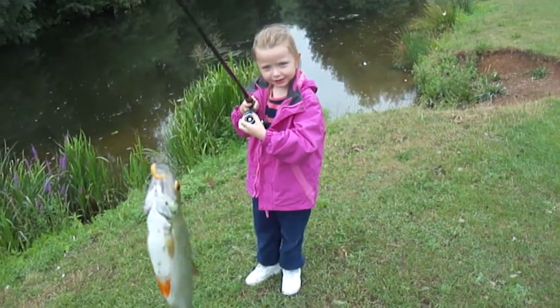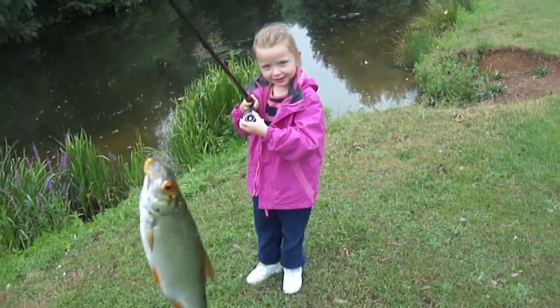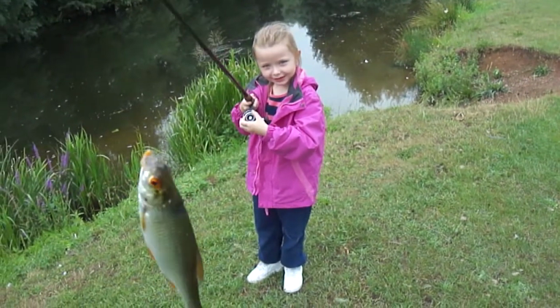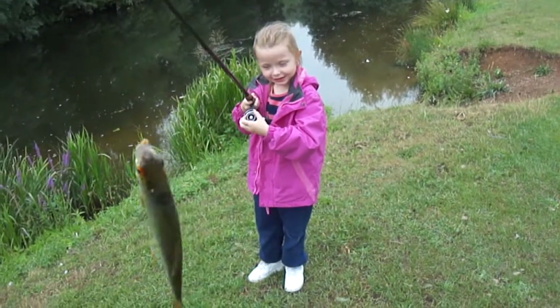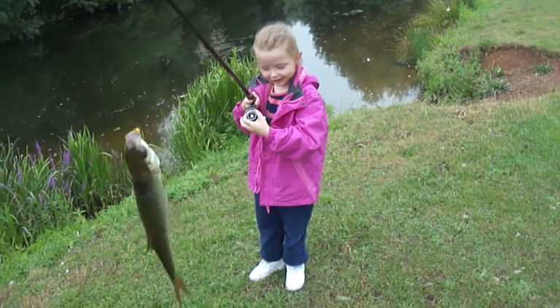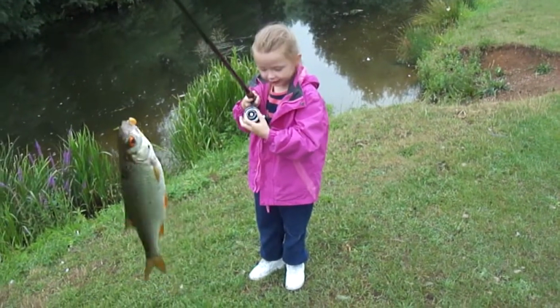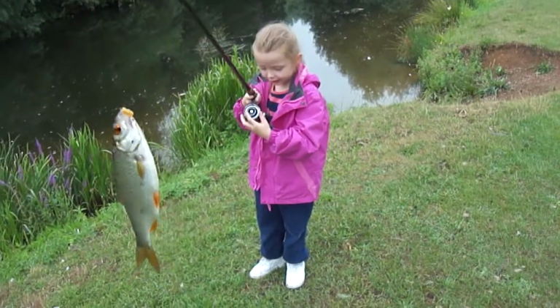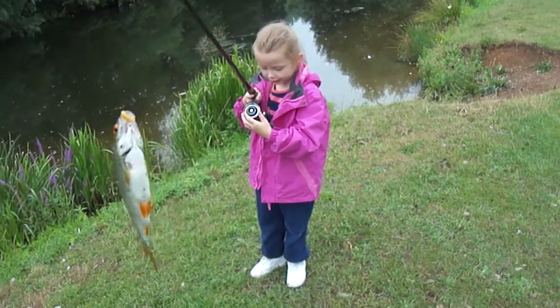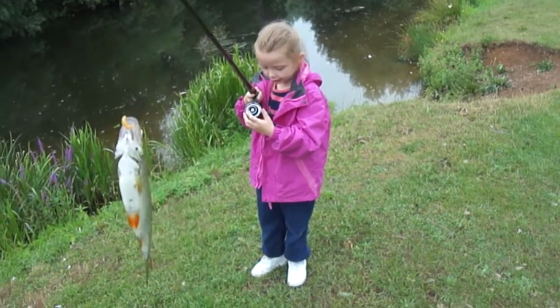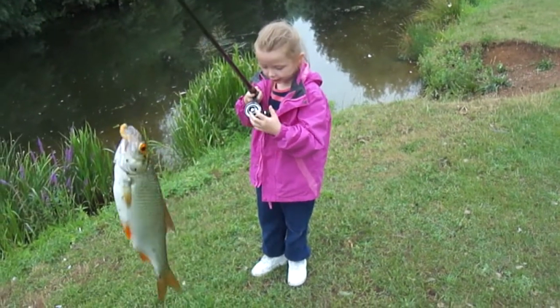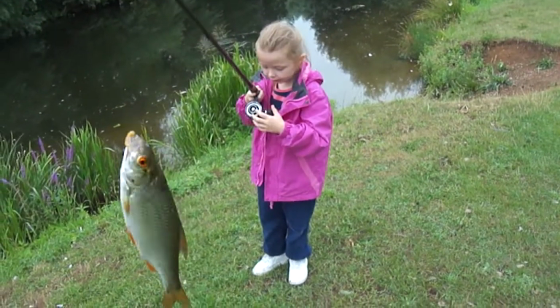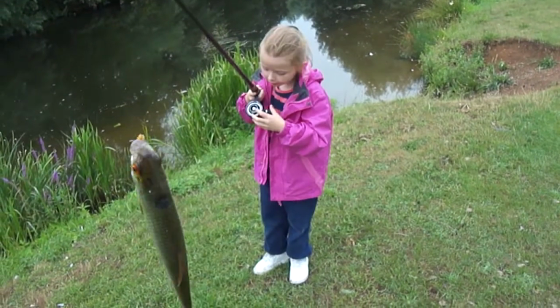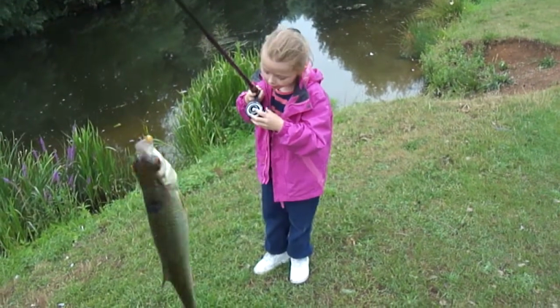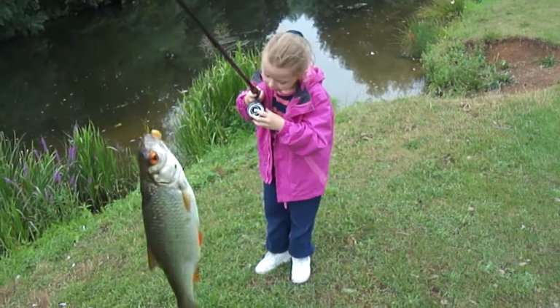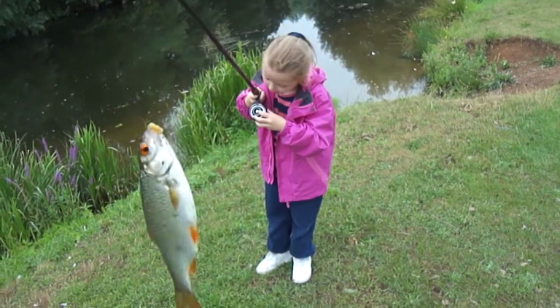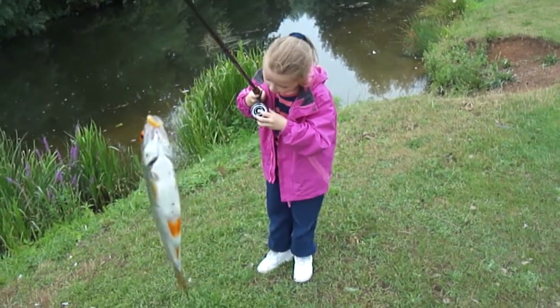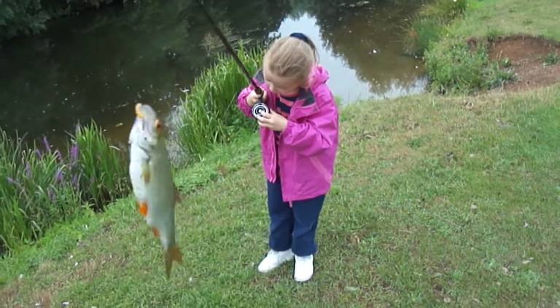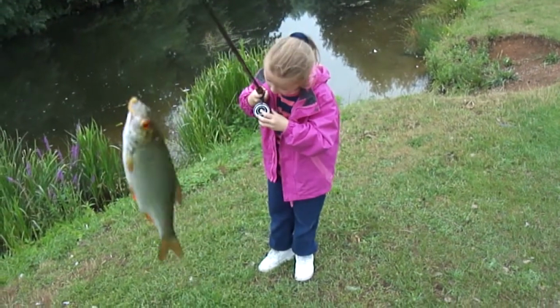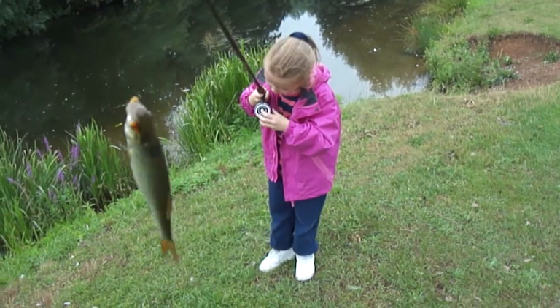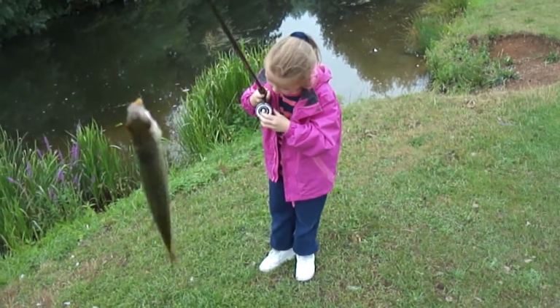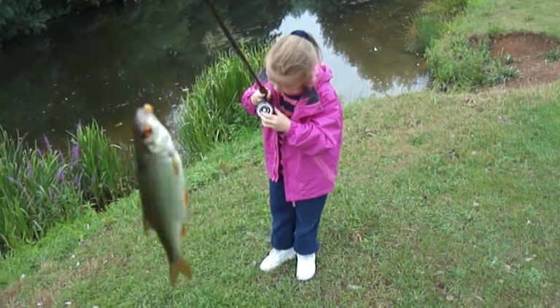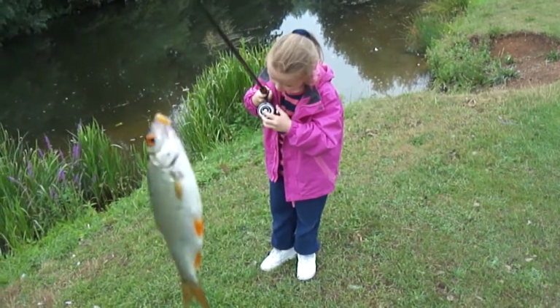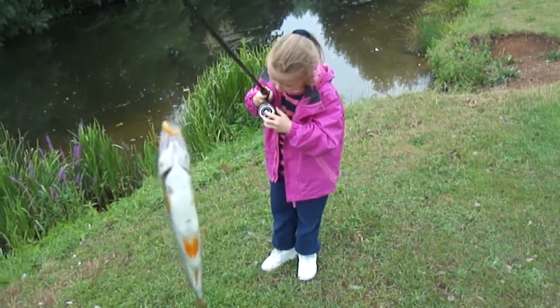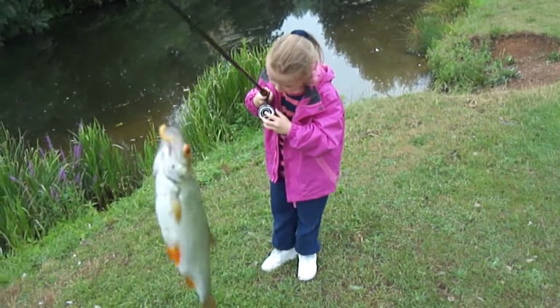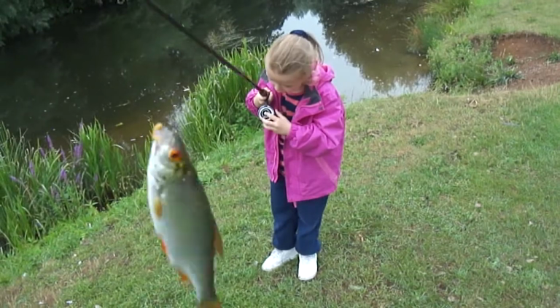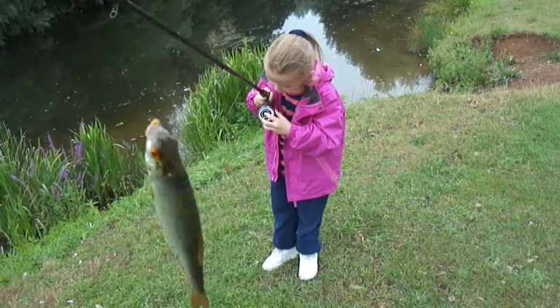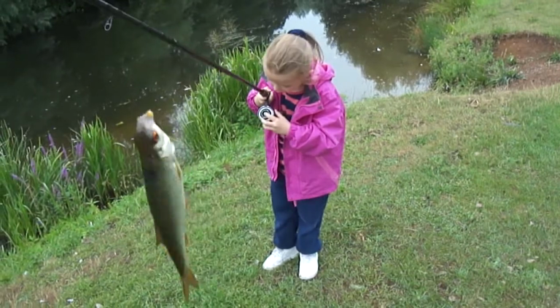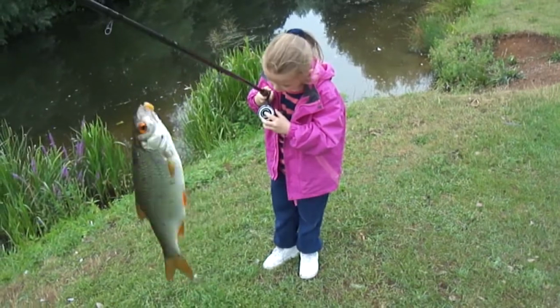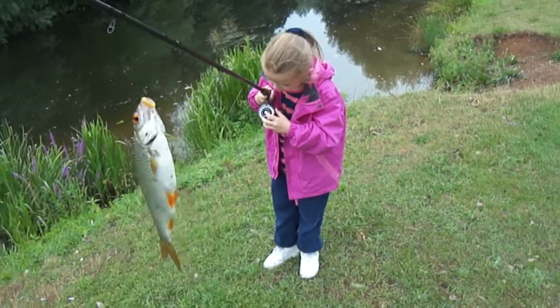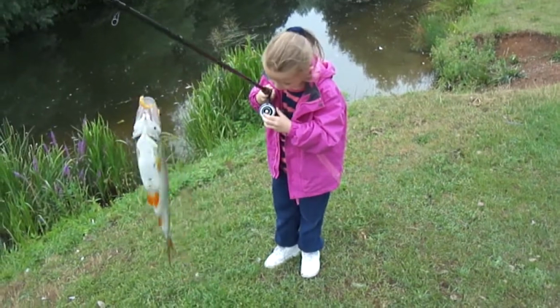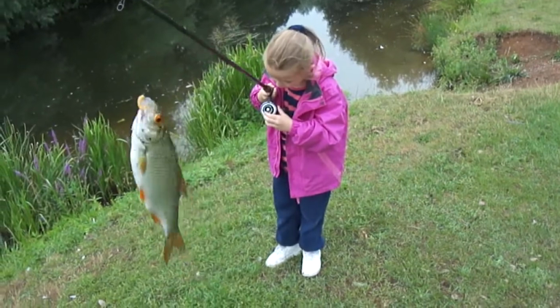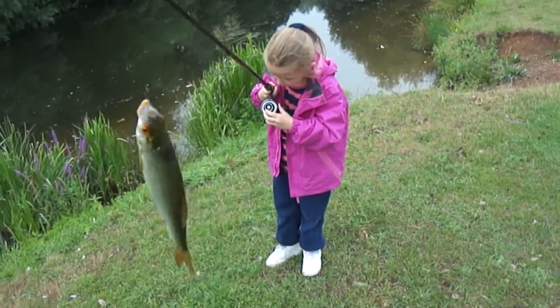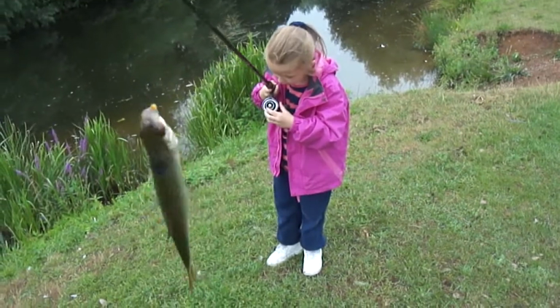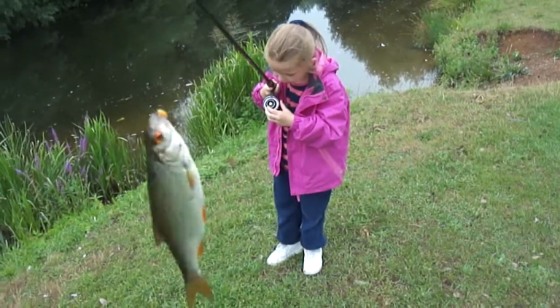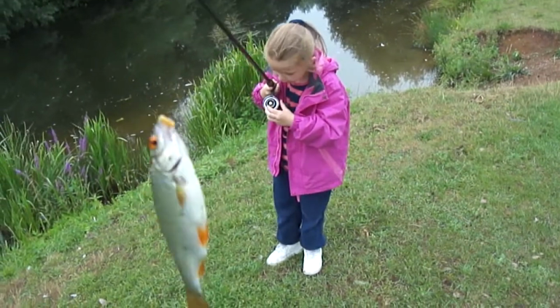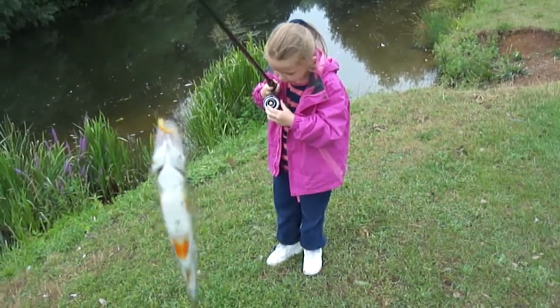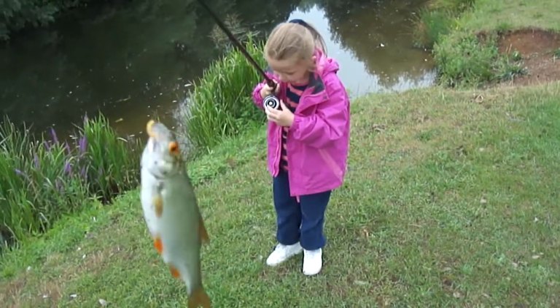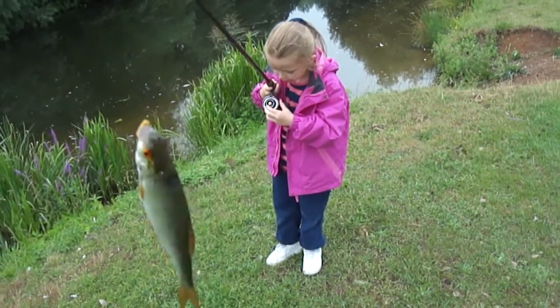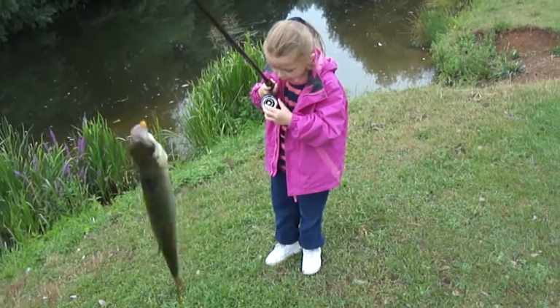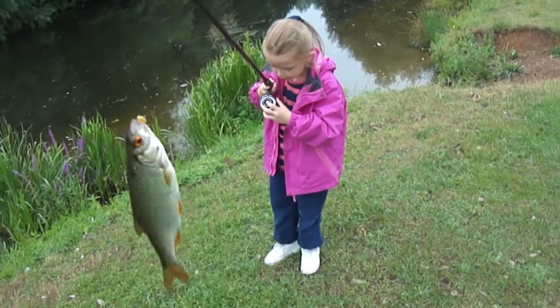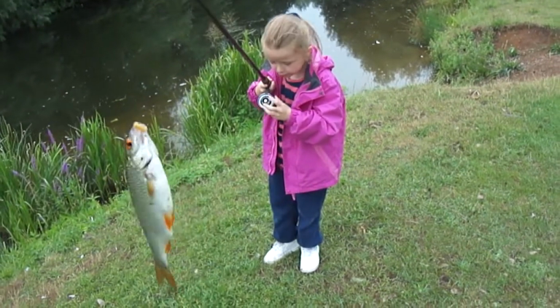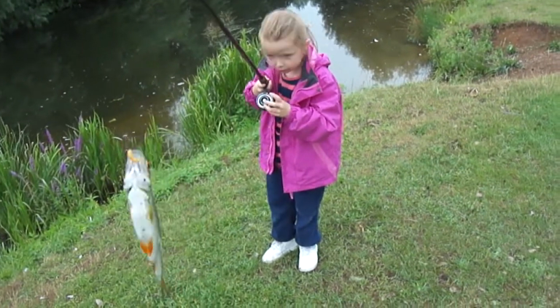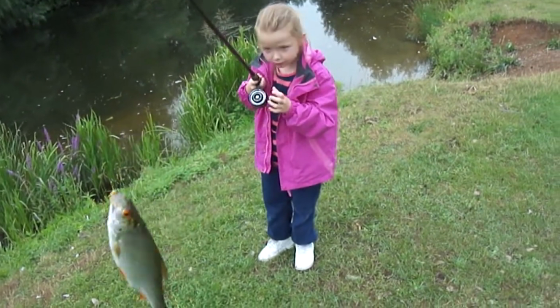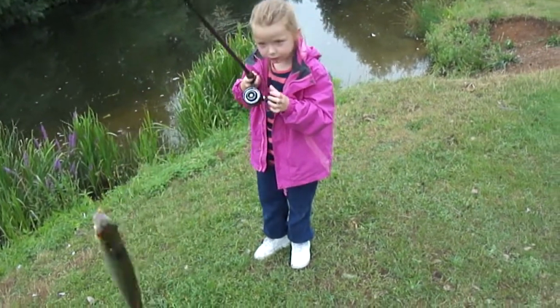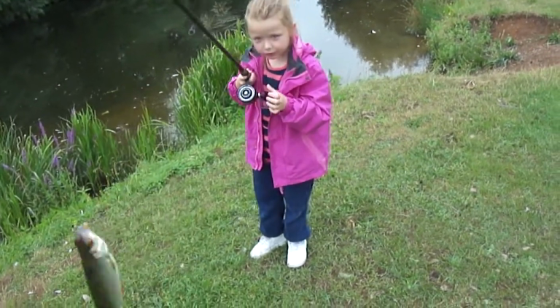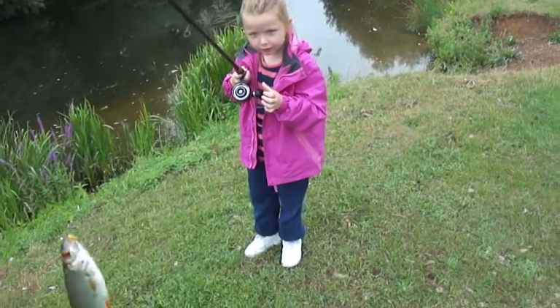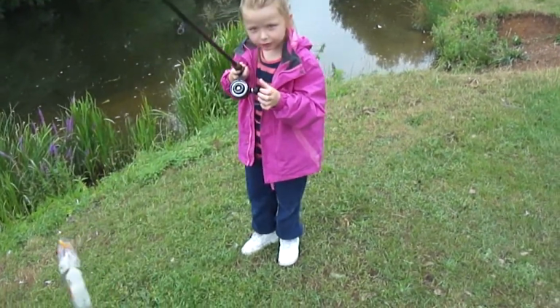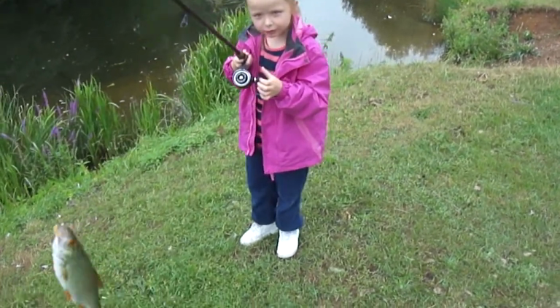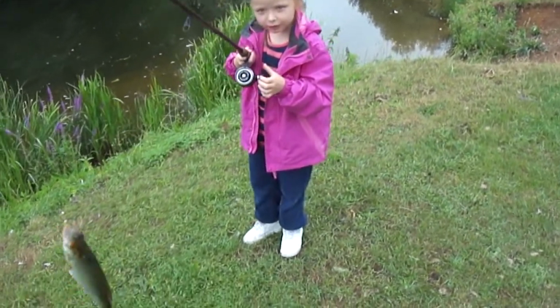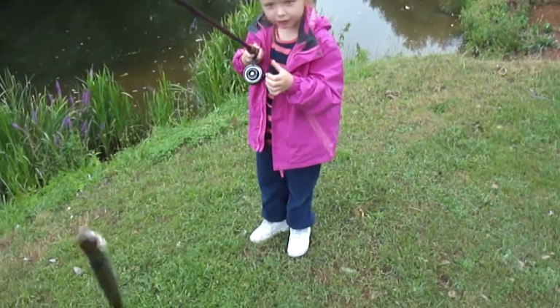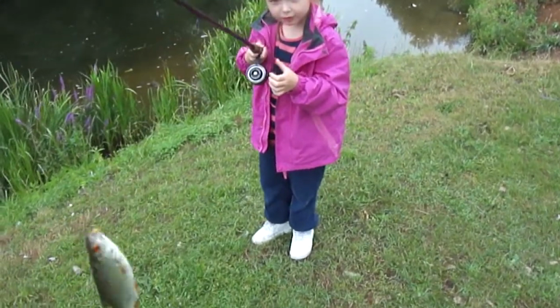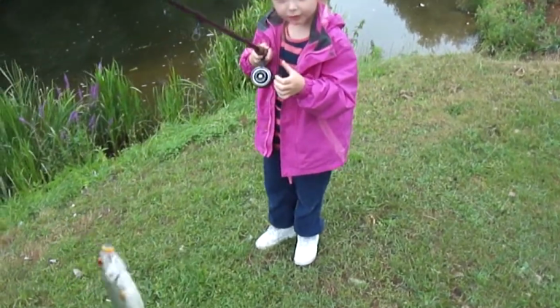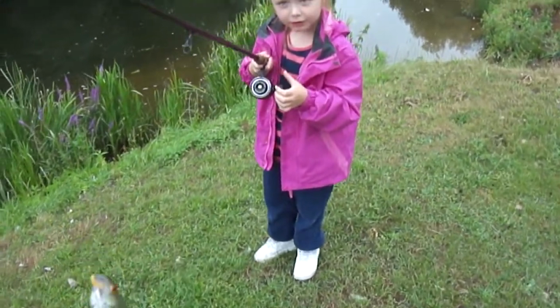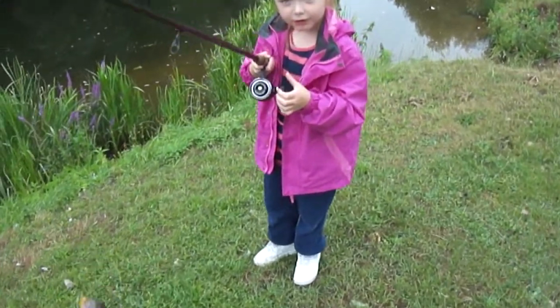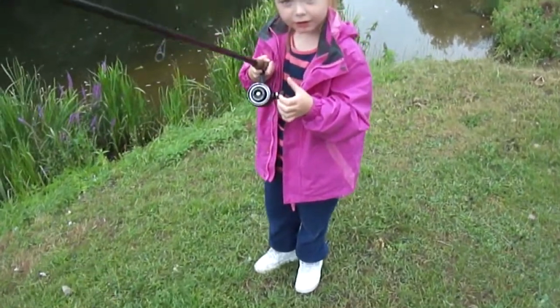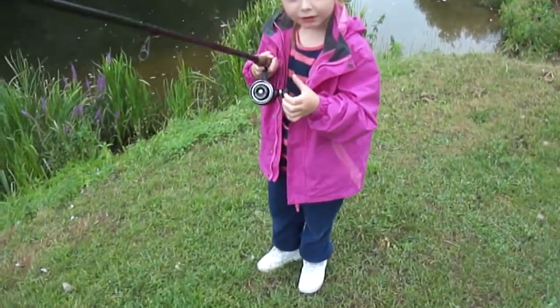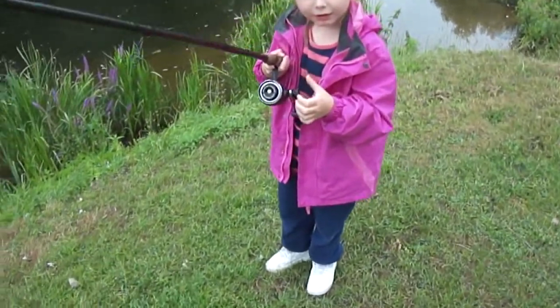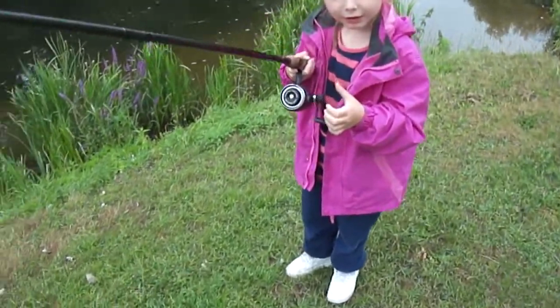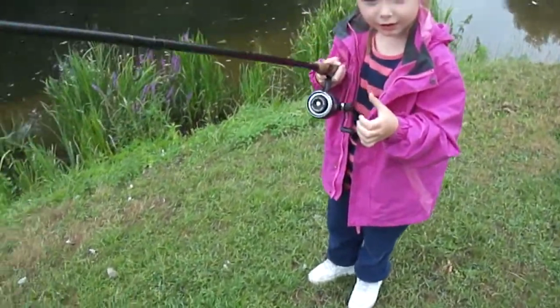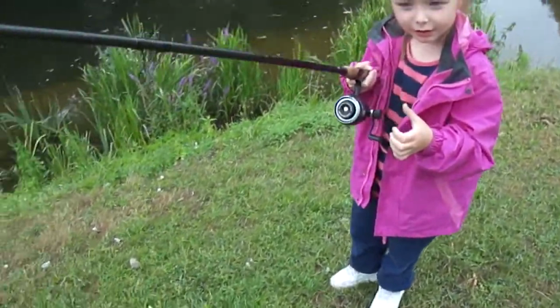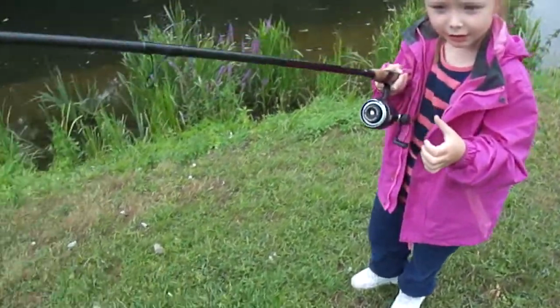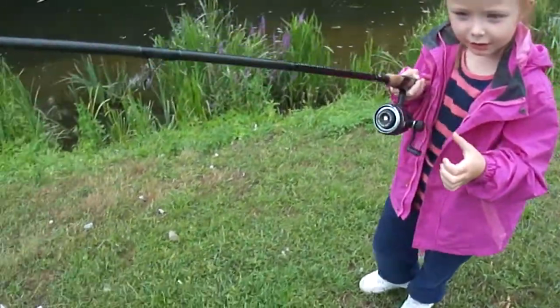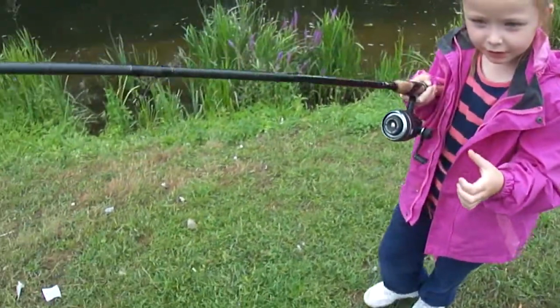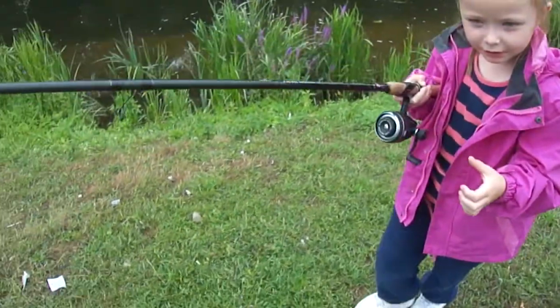Press the button, baby. That's it. The black one. No, that's silver. That's it. That's it. There you go. Now put the rod down.